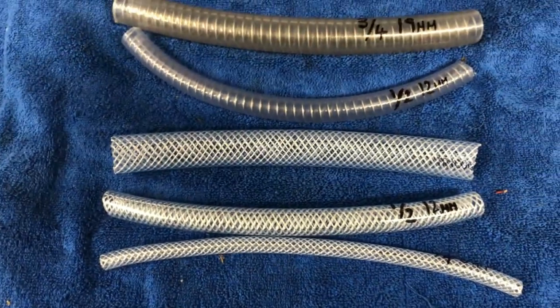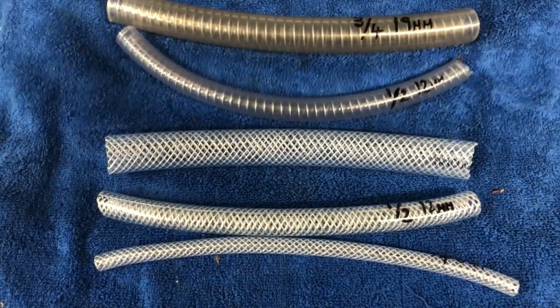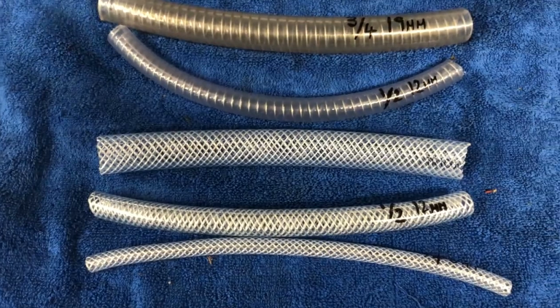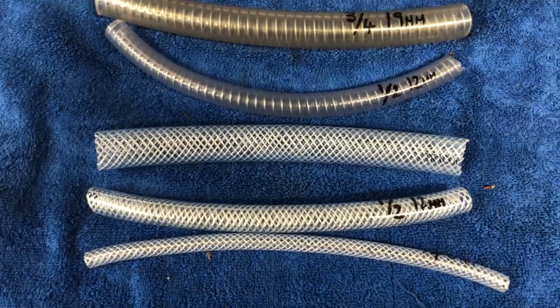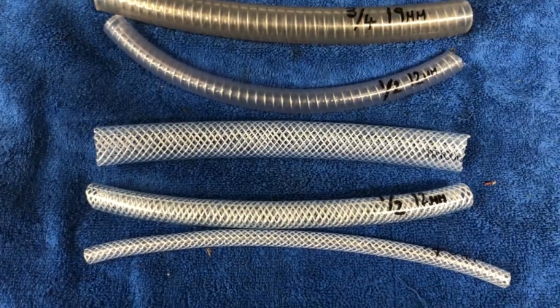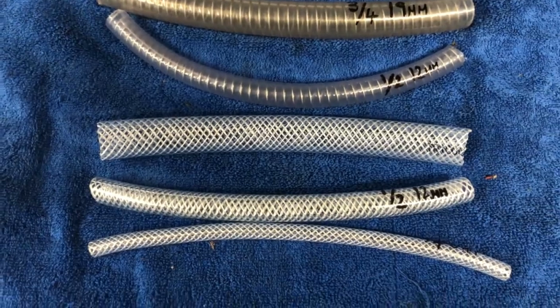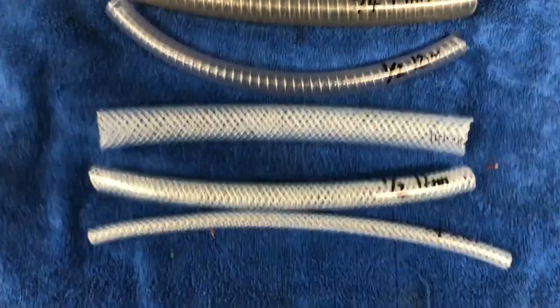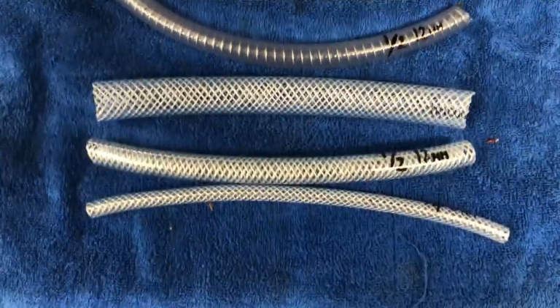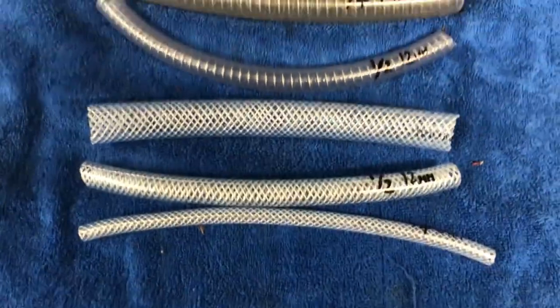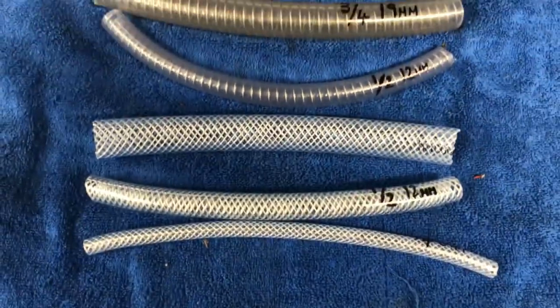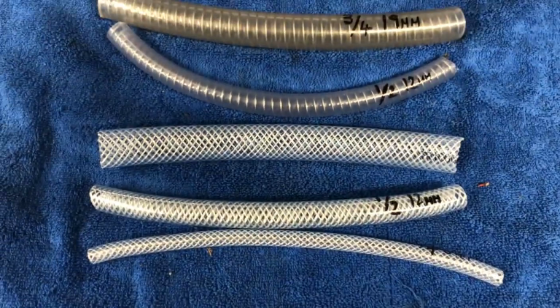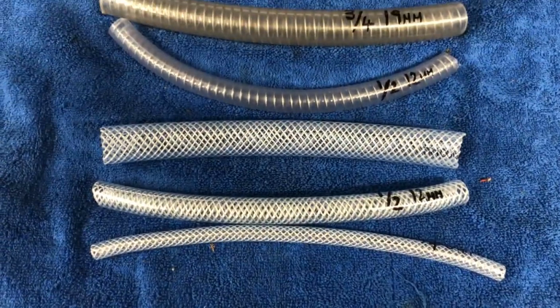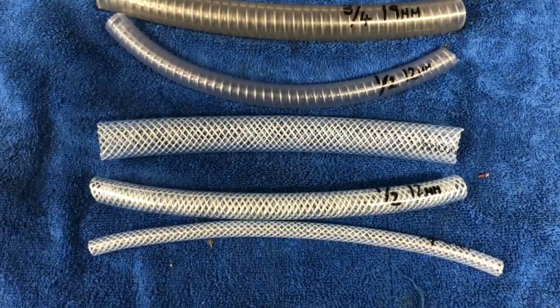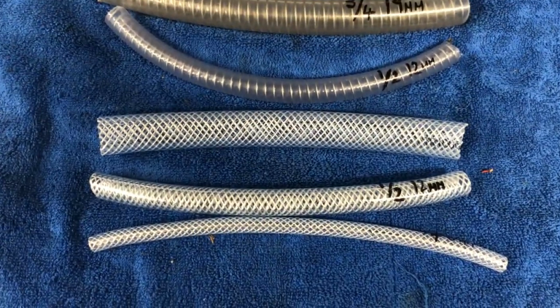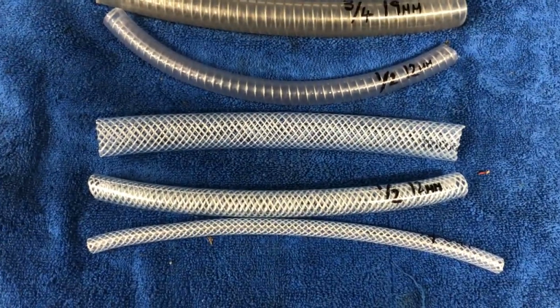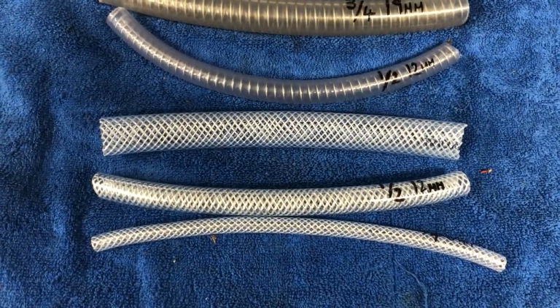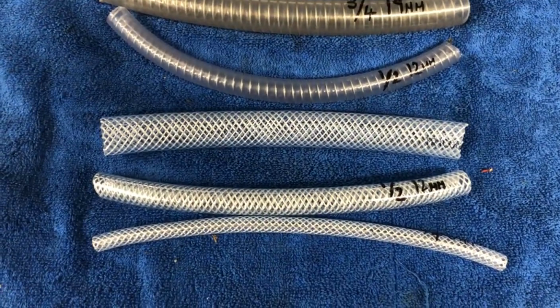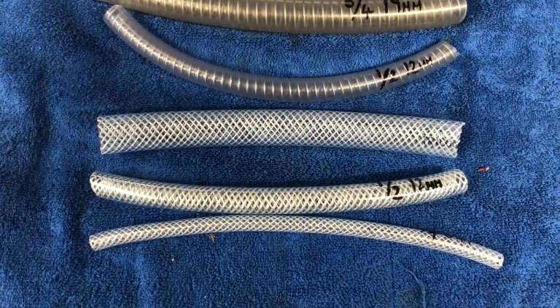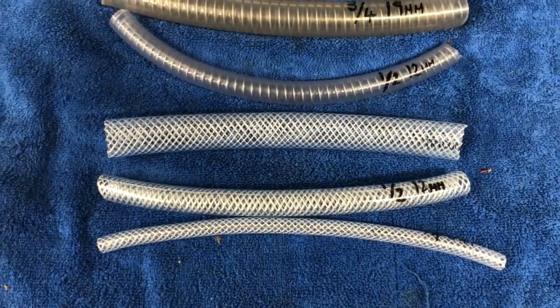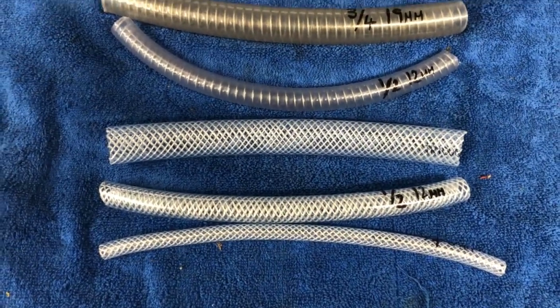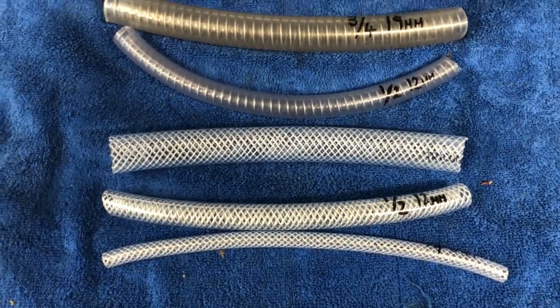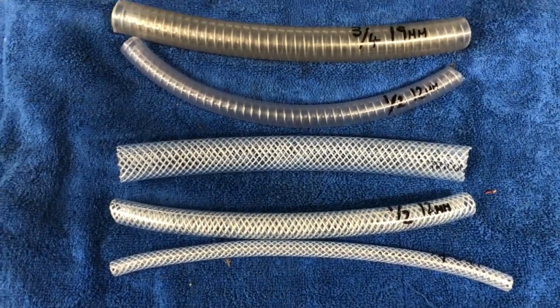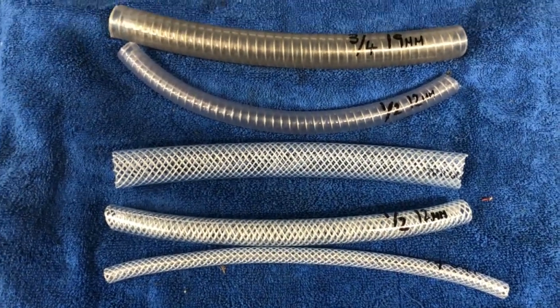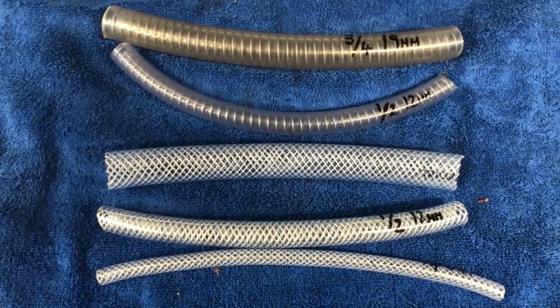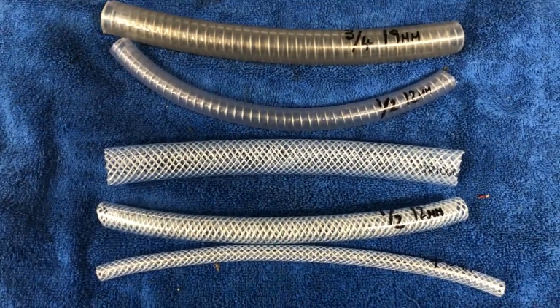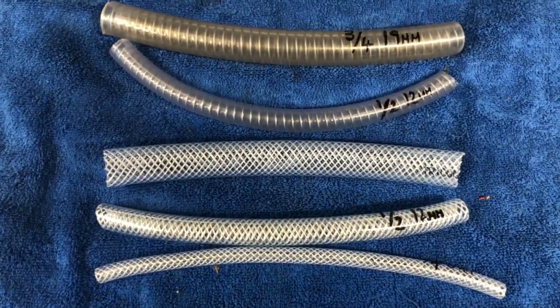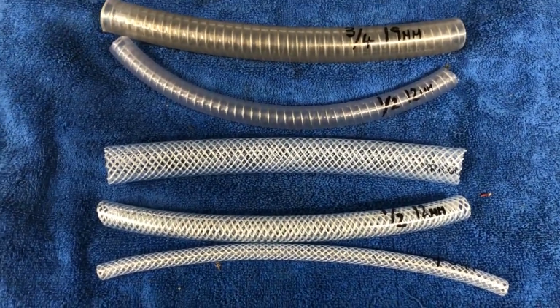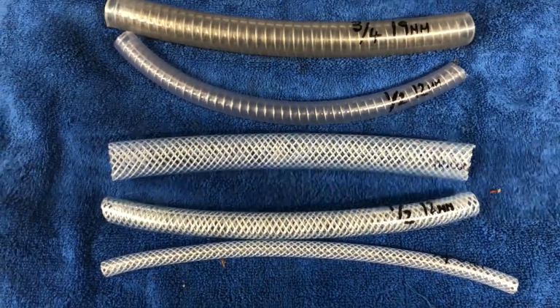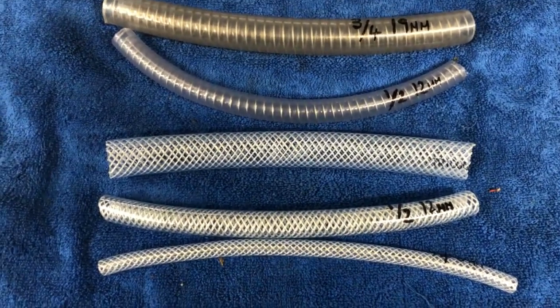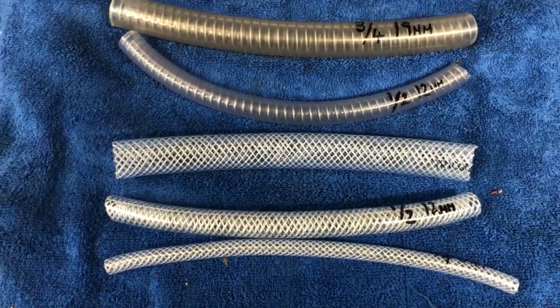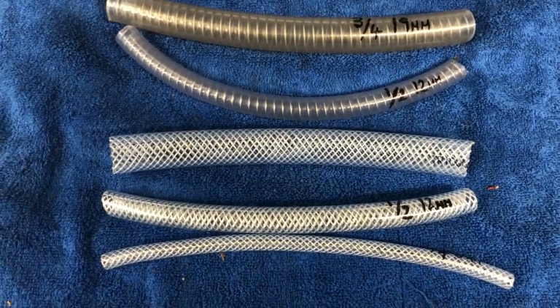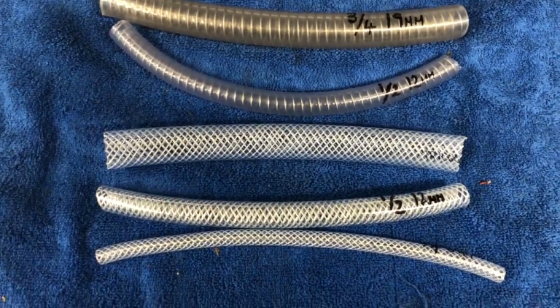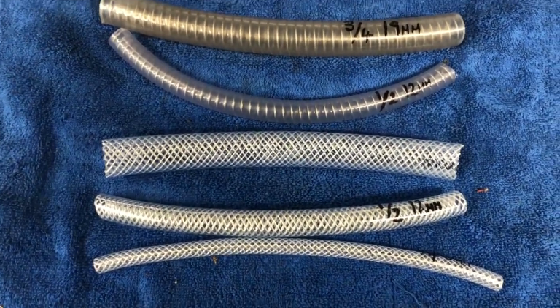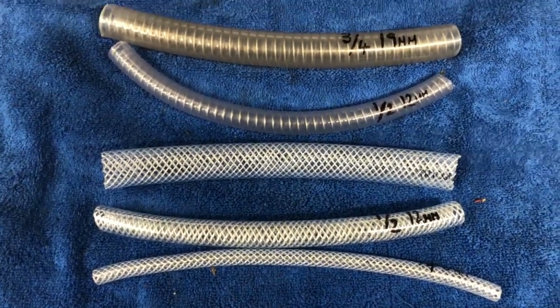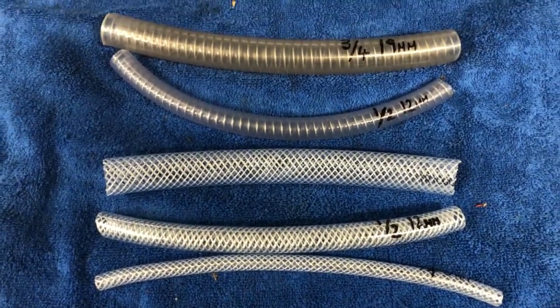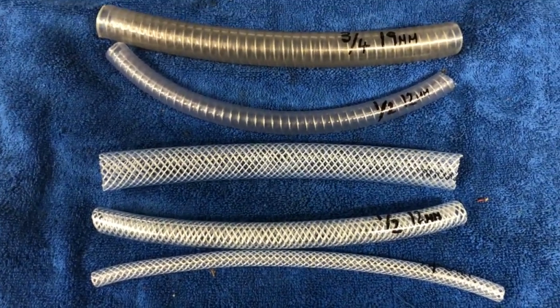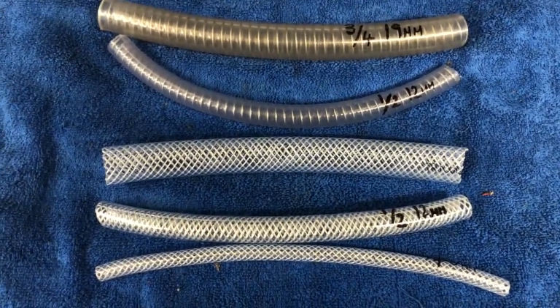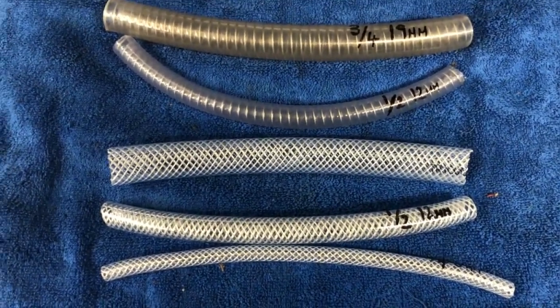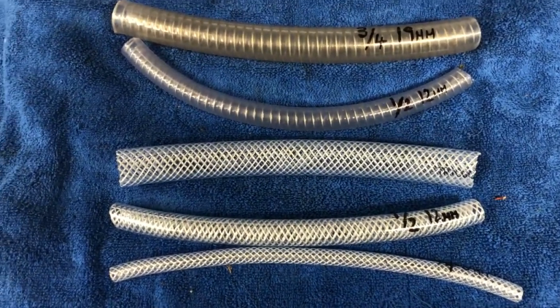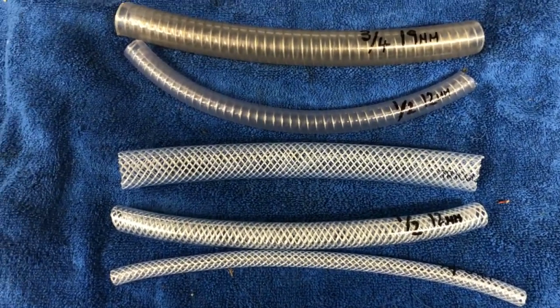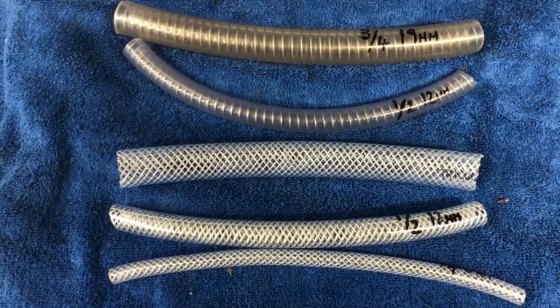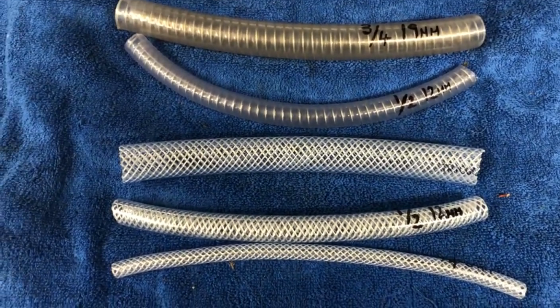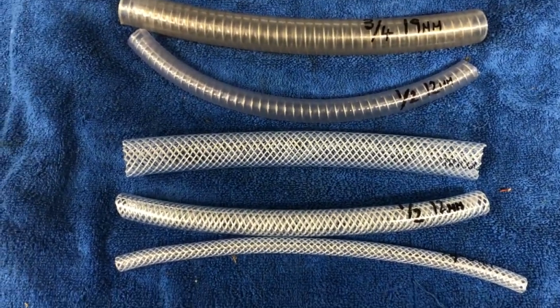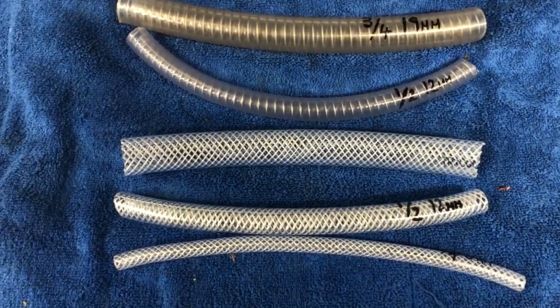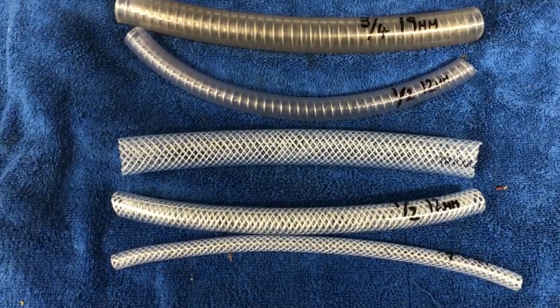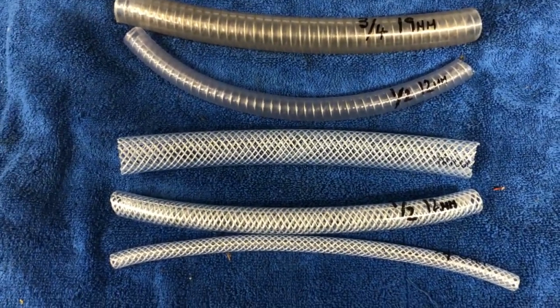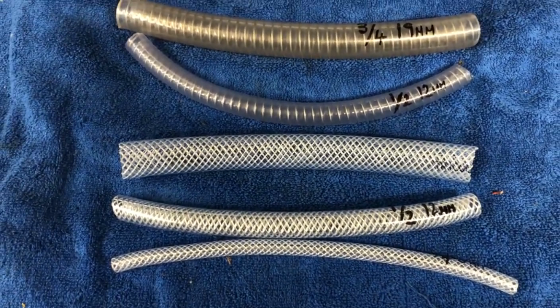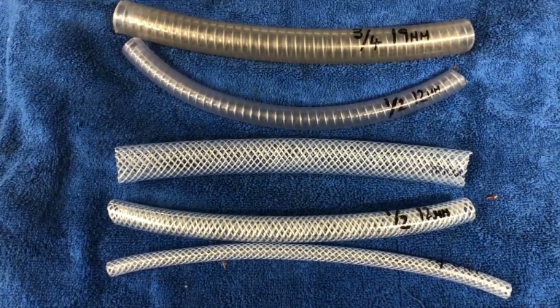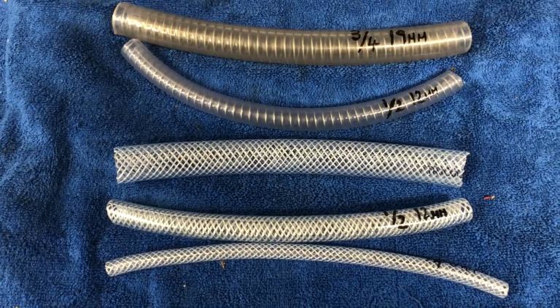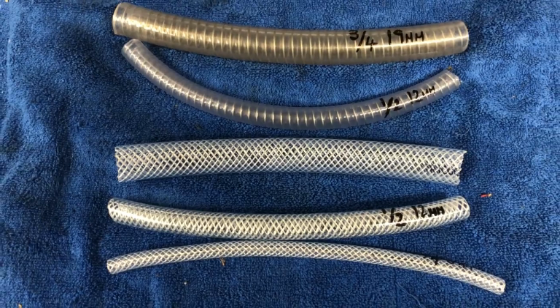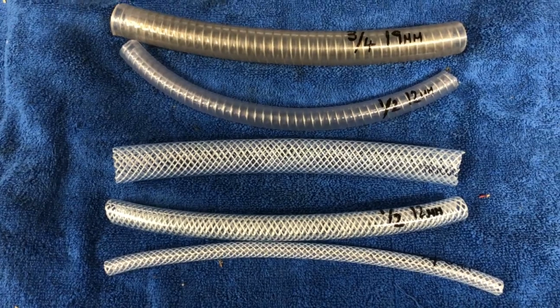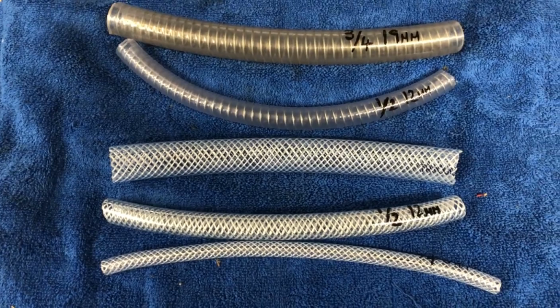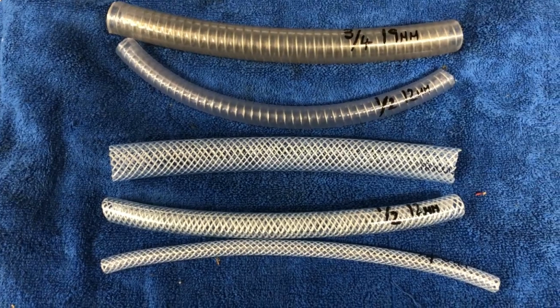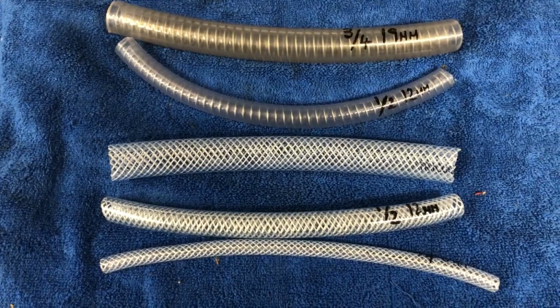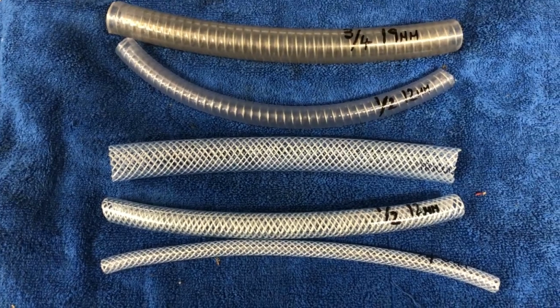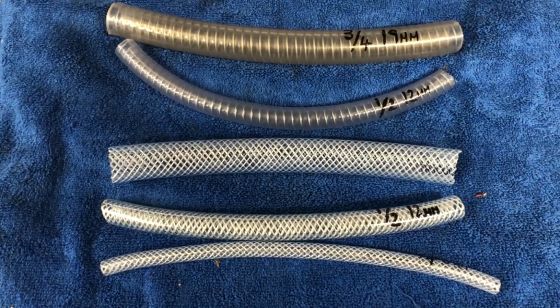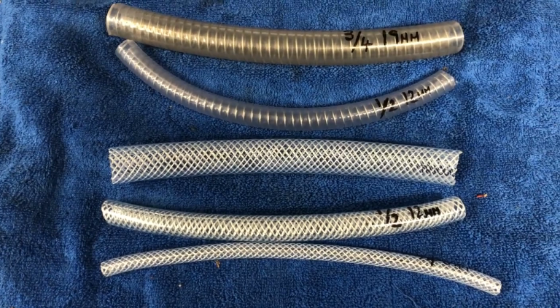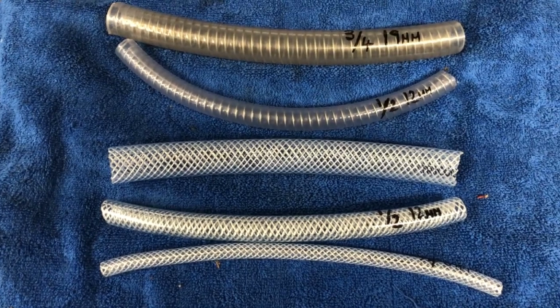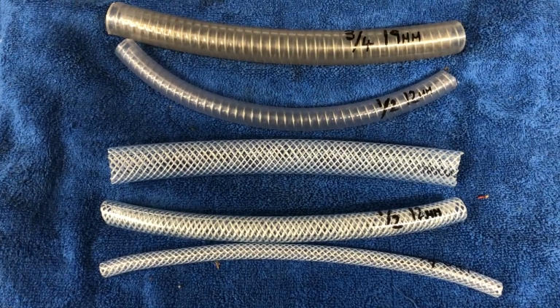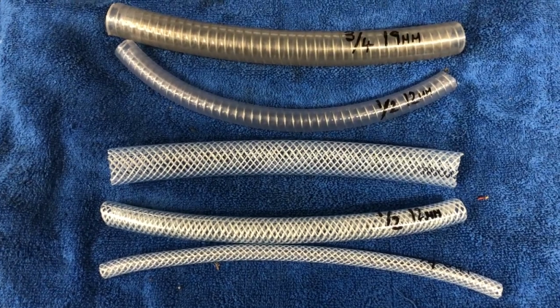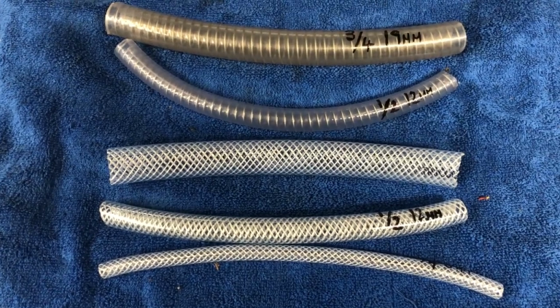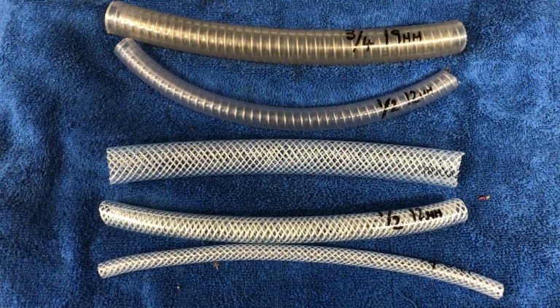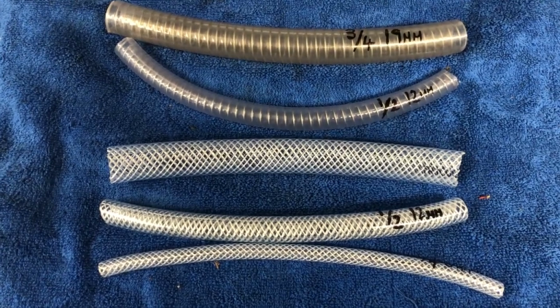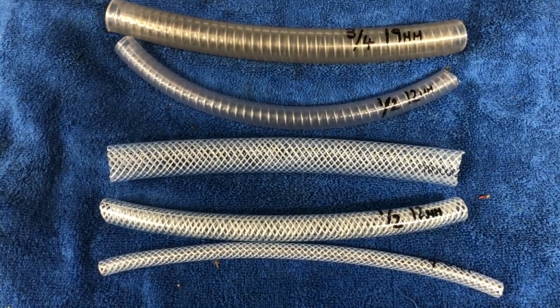The other hose is mainly for mains water — with the reinforced construction it will take good pressure. Q Services, Q Washers, eBay and YouTube.